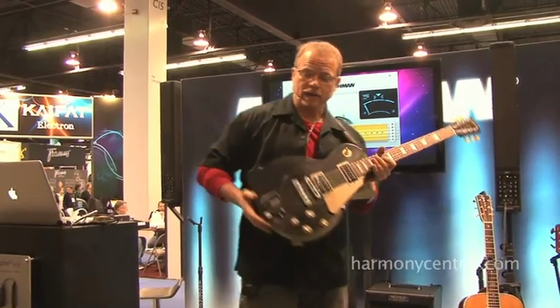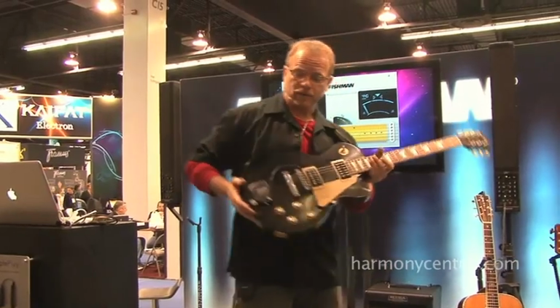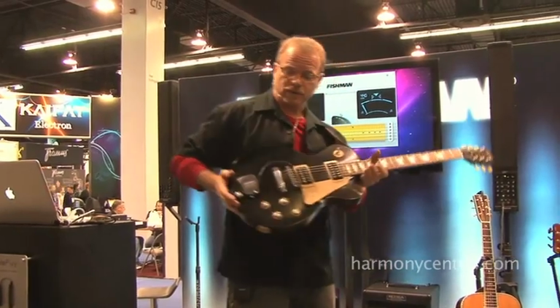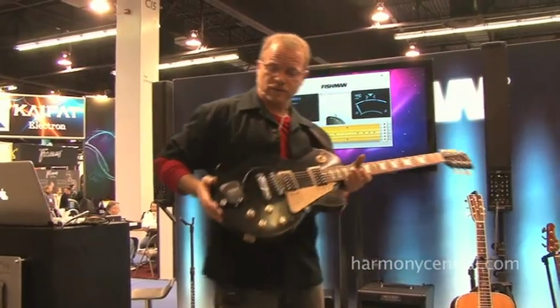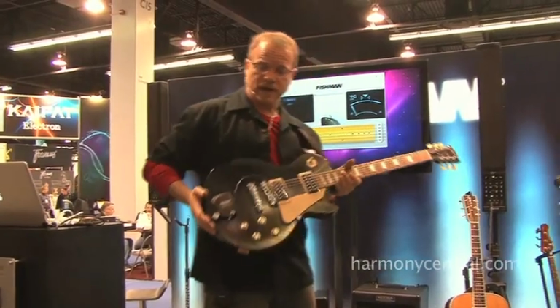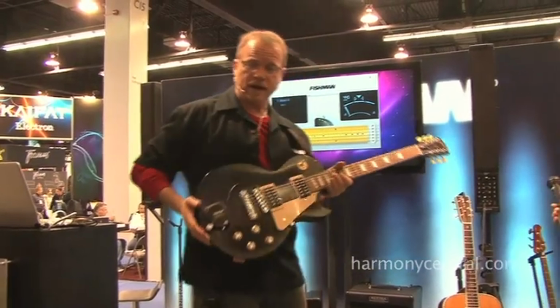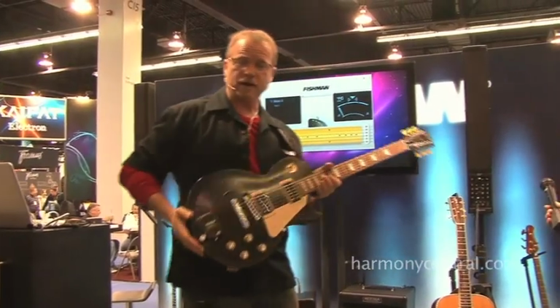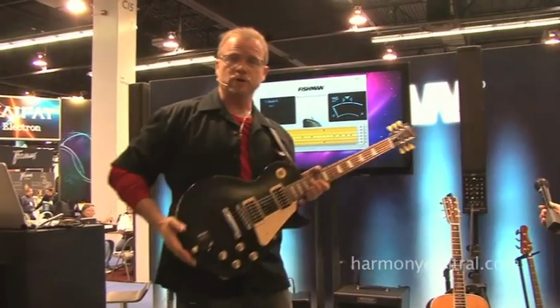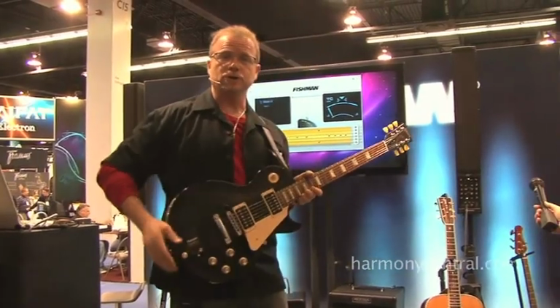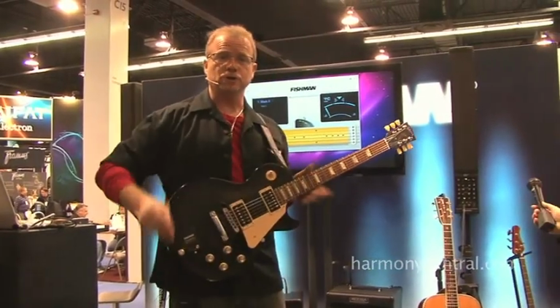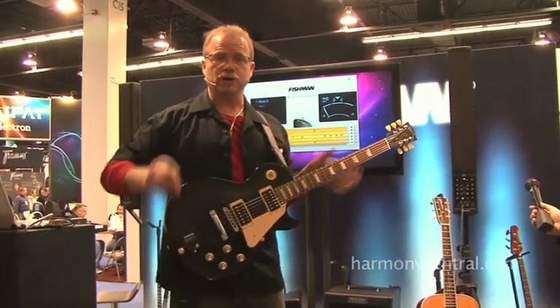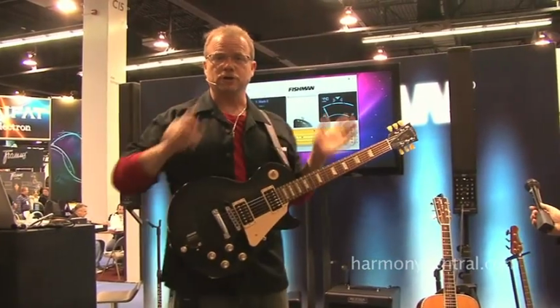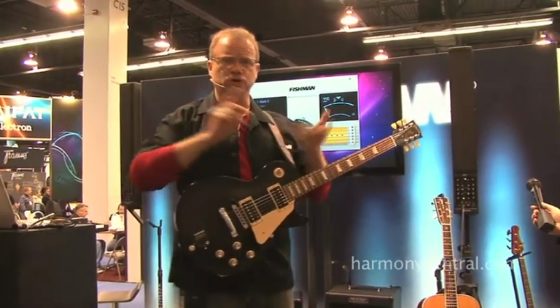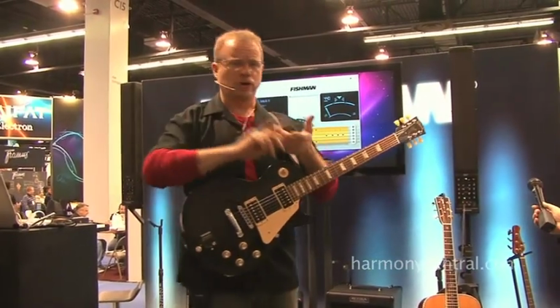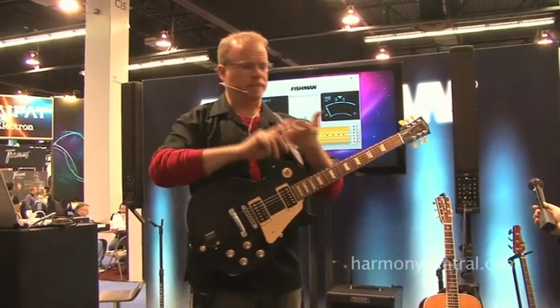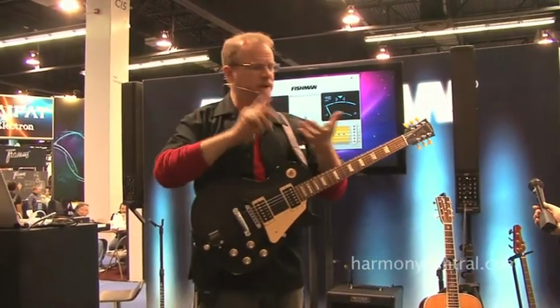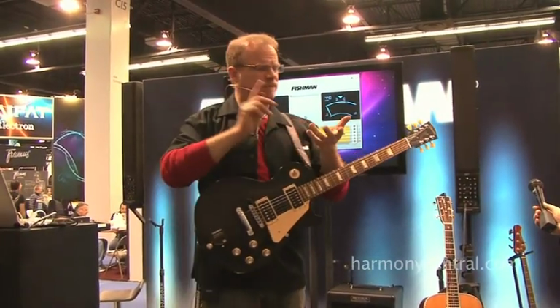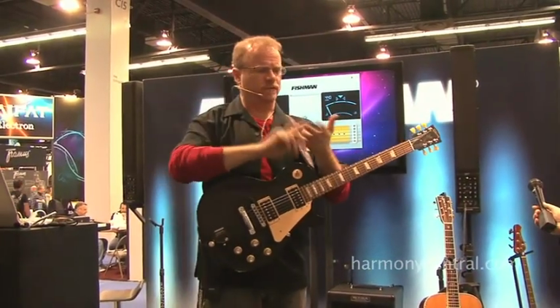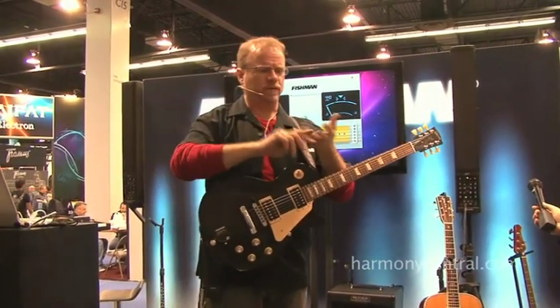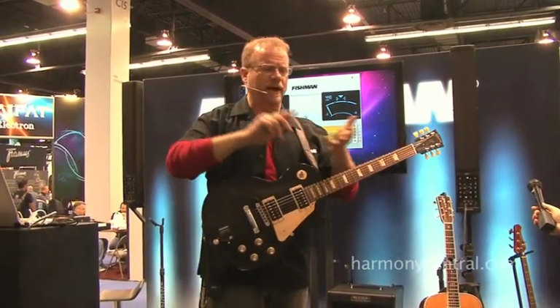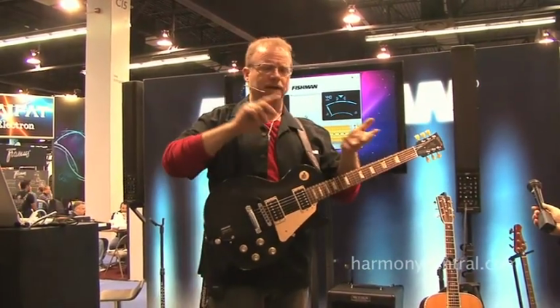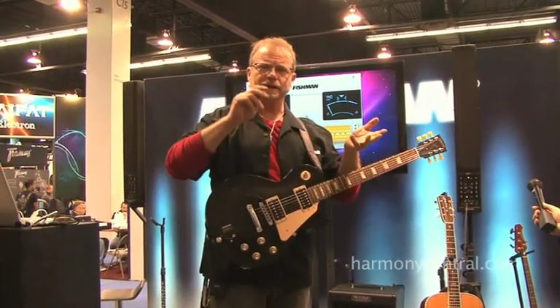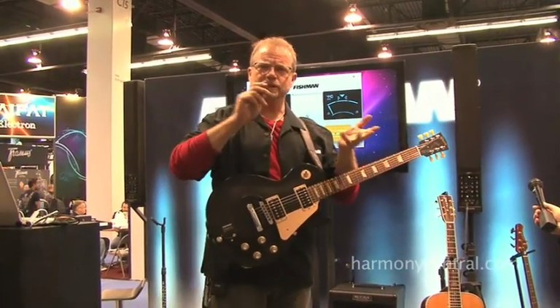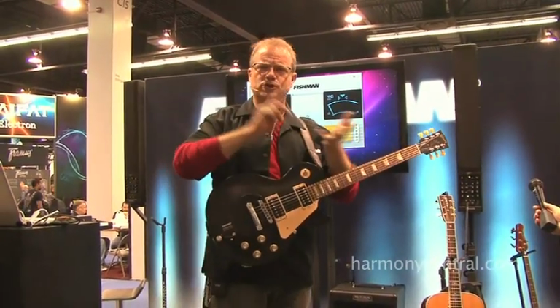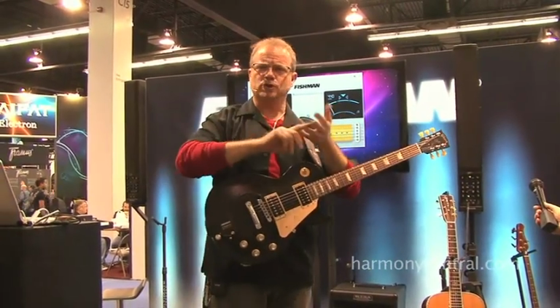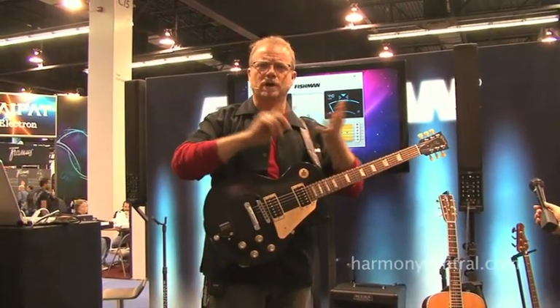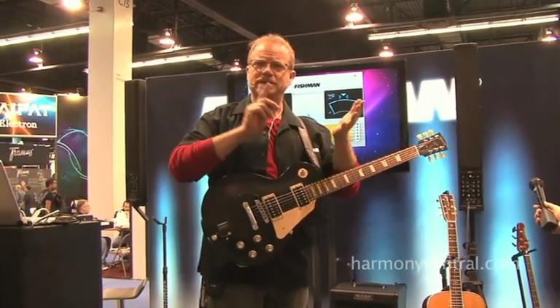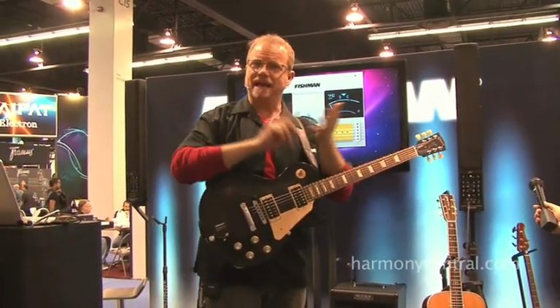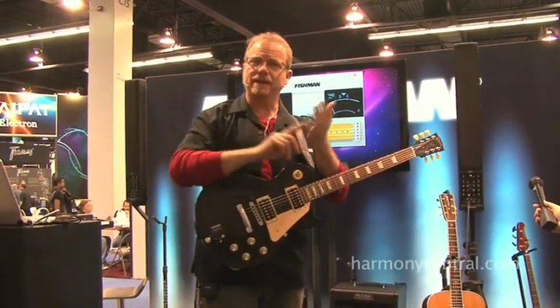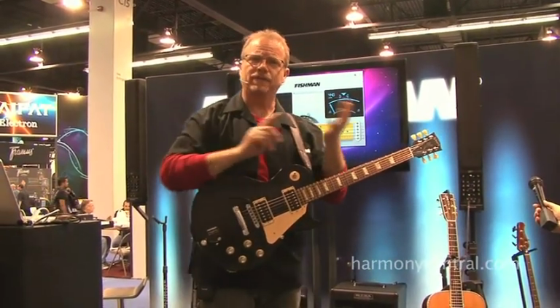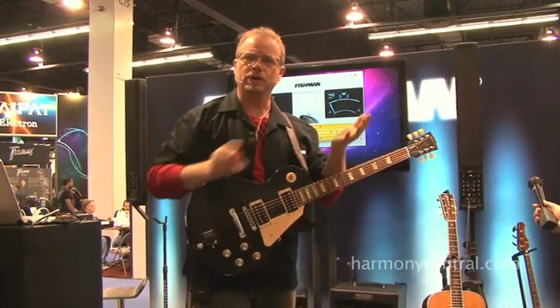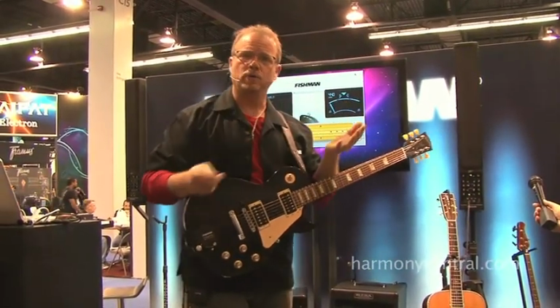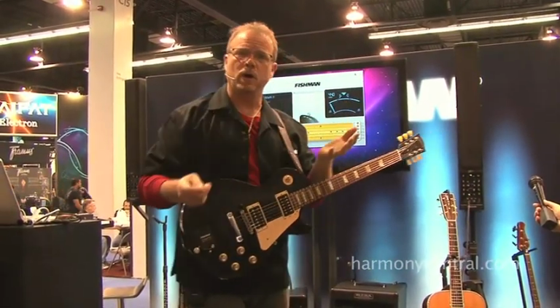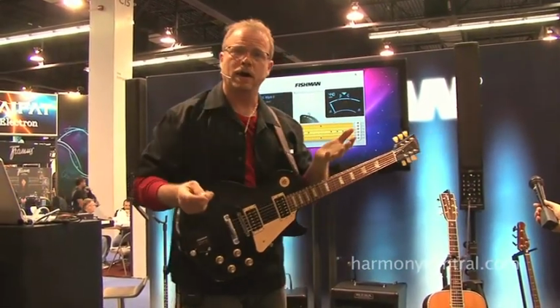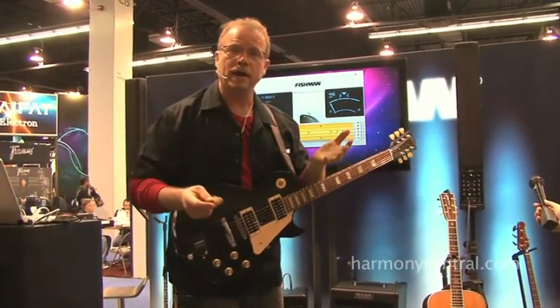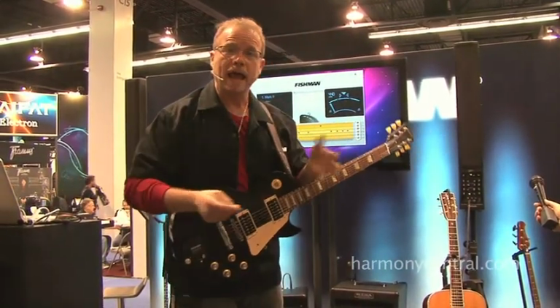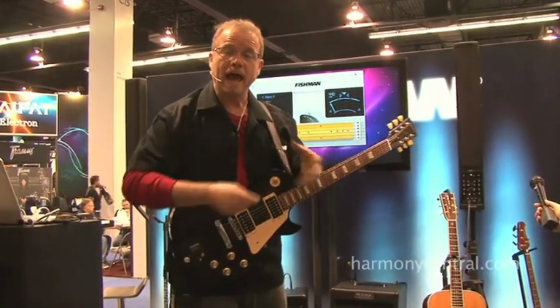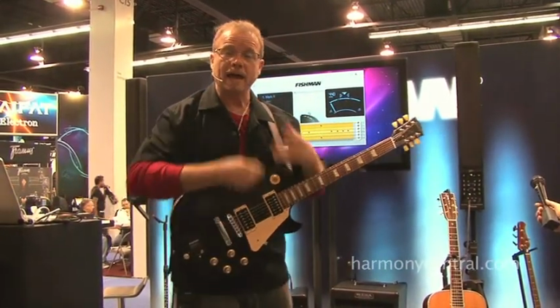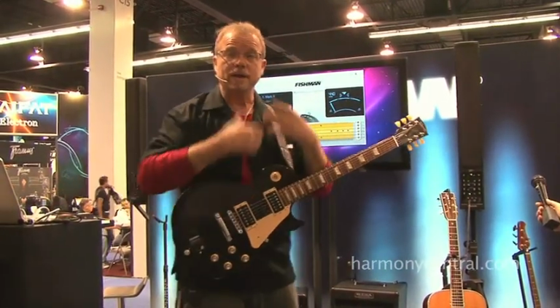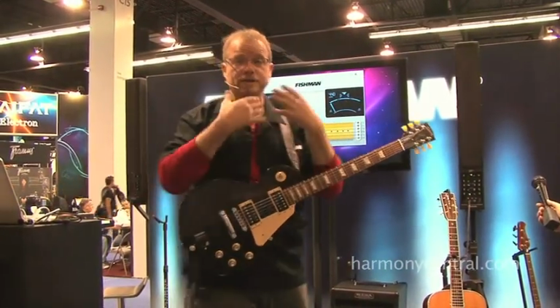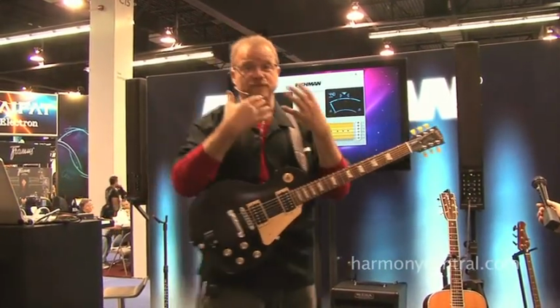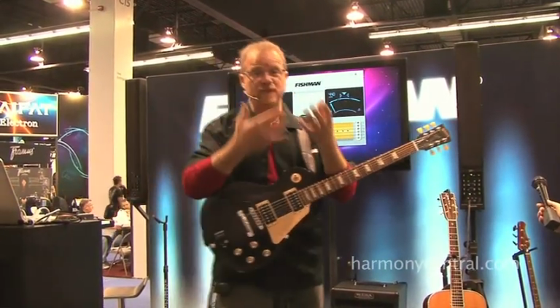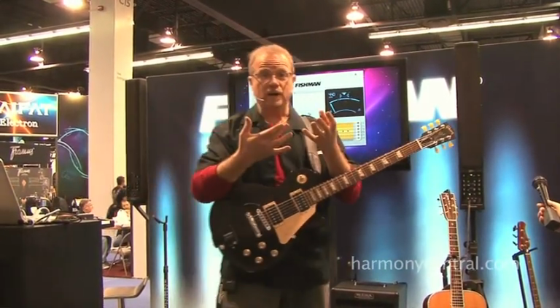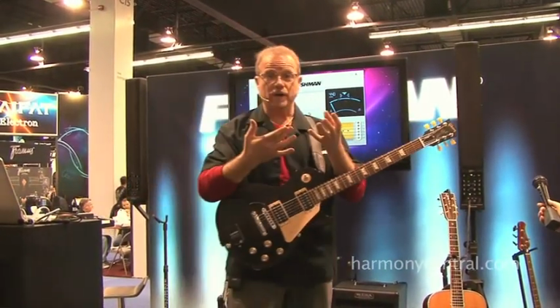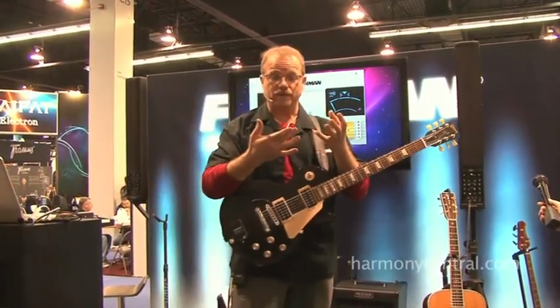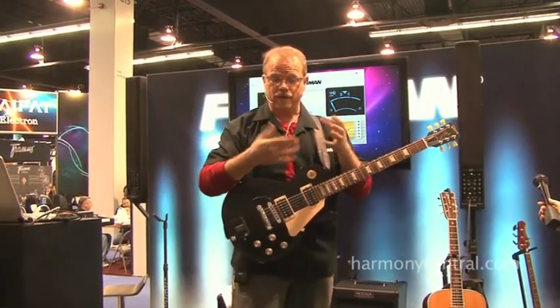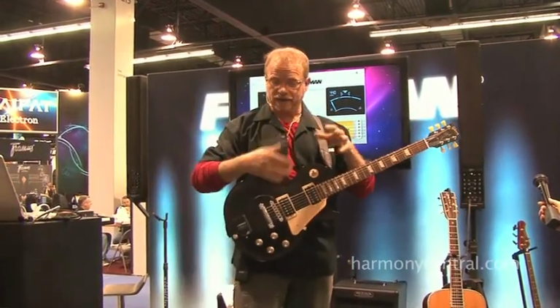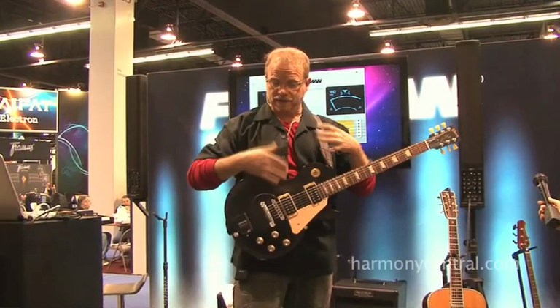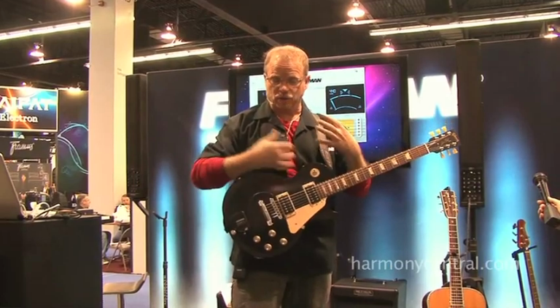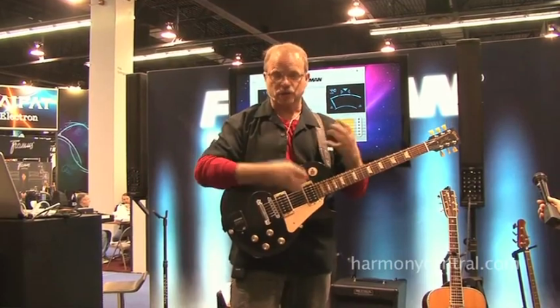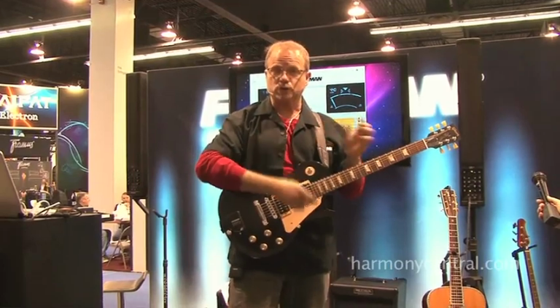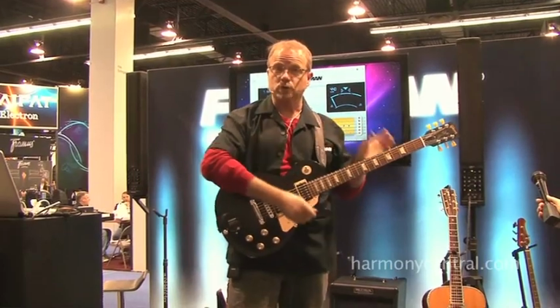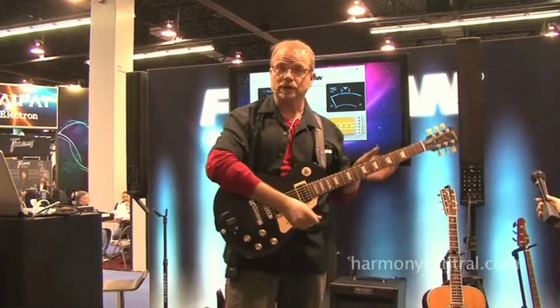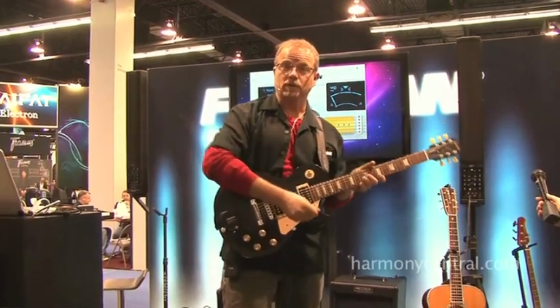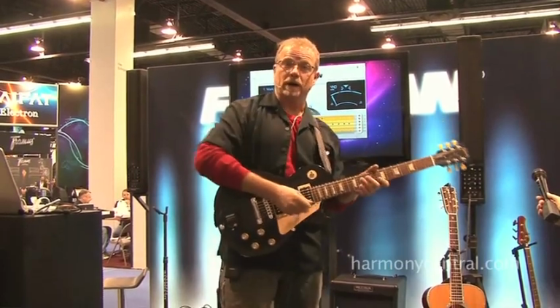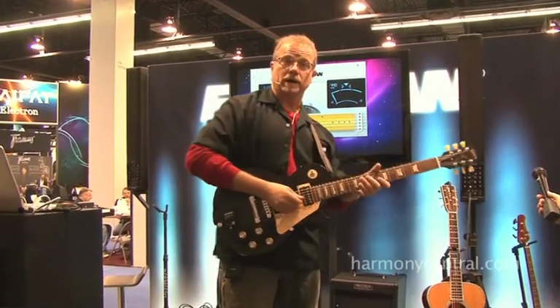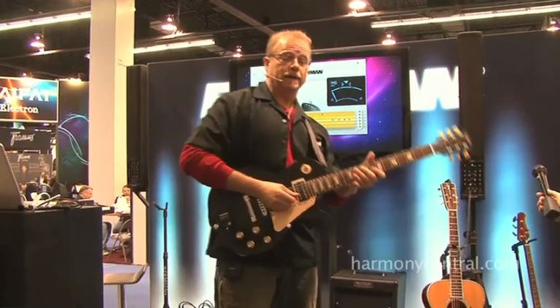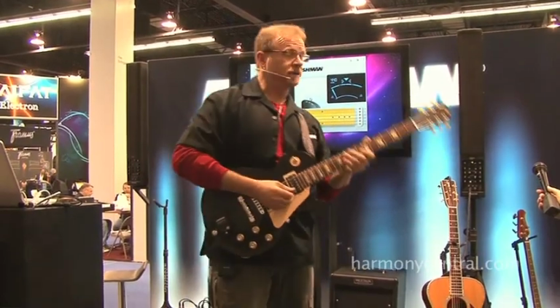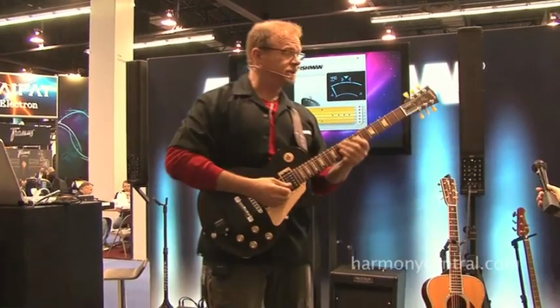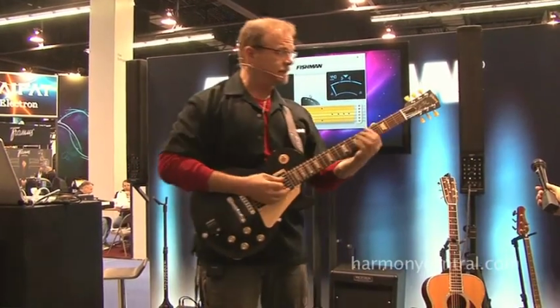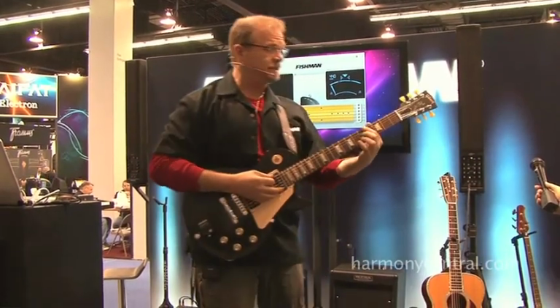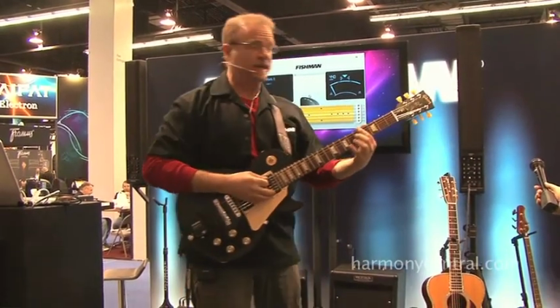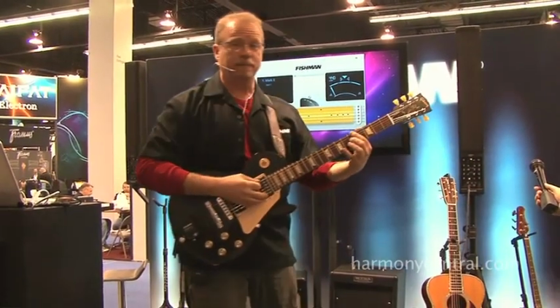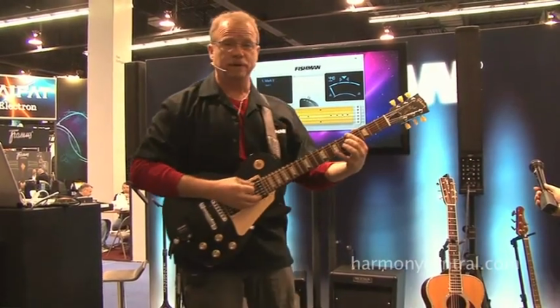And from there, you can trigger trumpet, violin, drums, anything you want. And it's very effective, works really well. Here's an example.